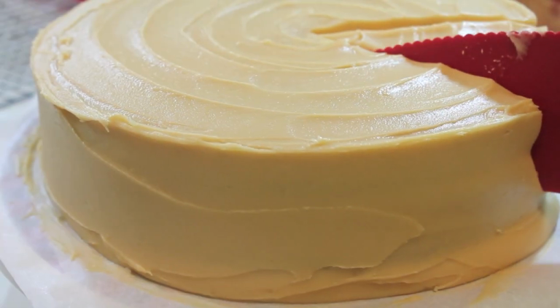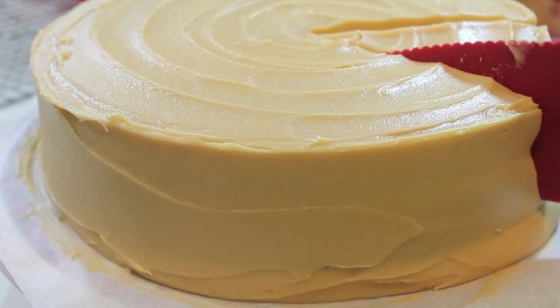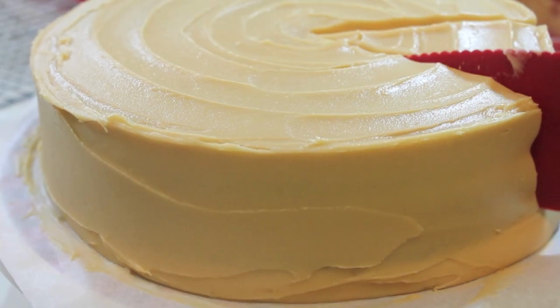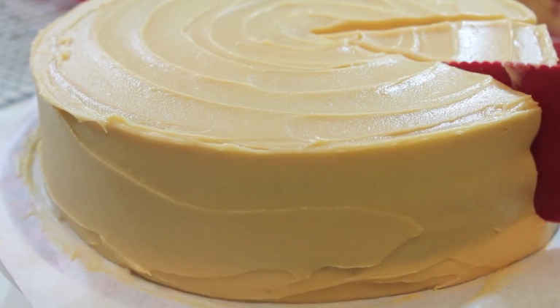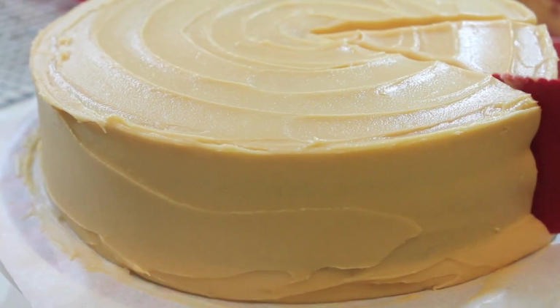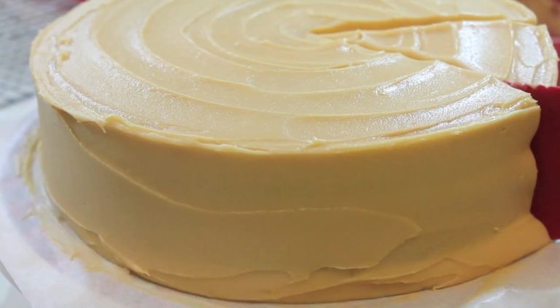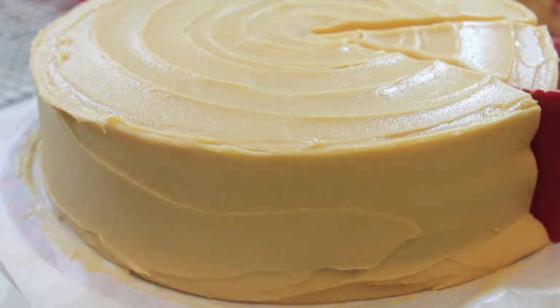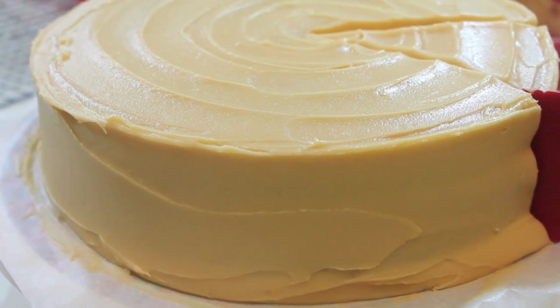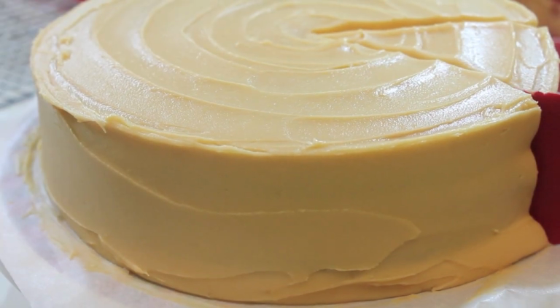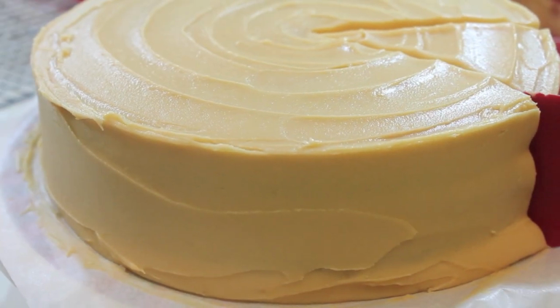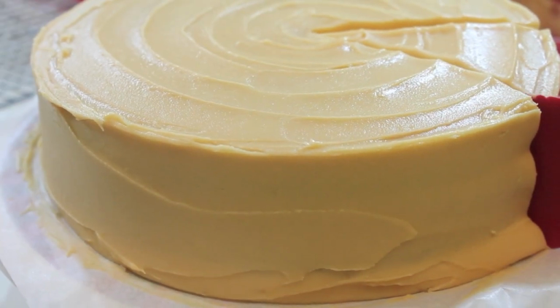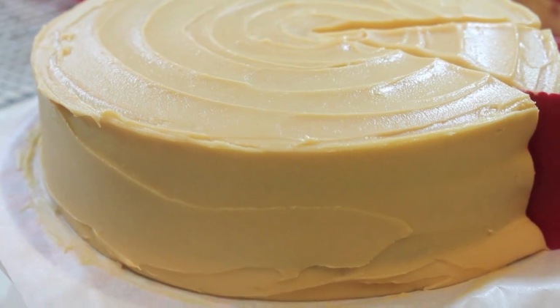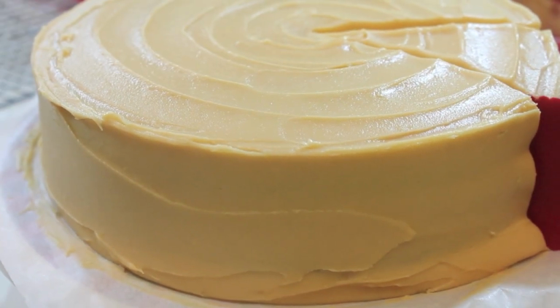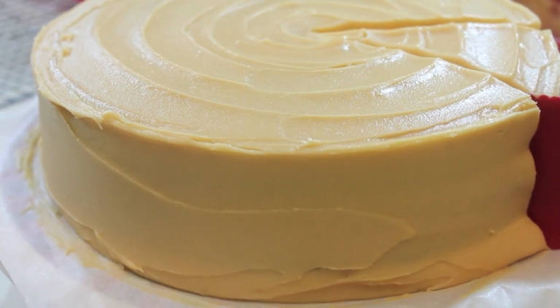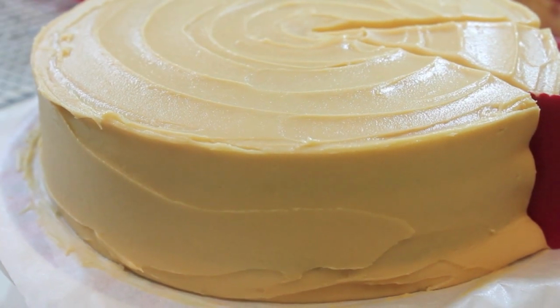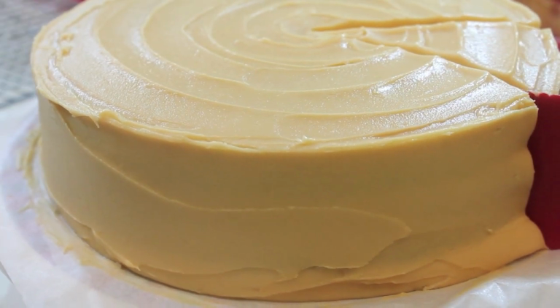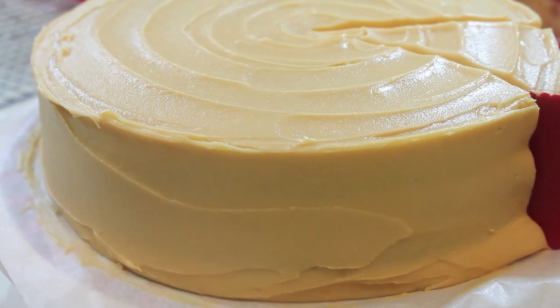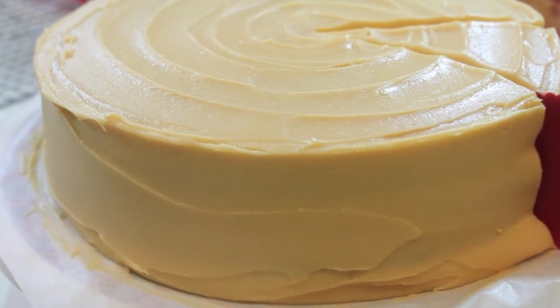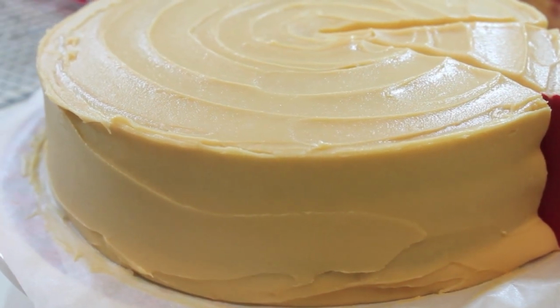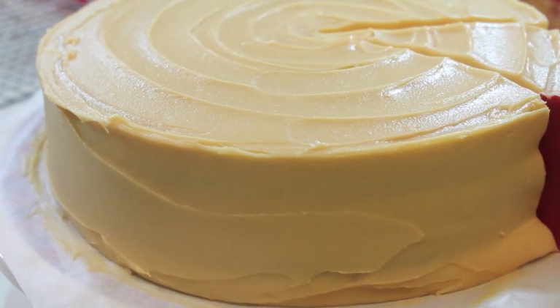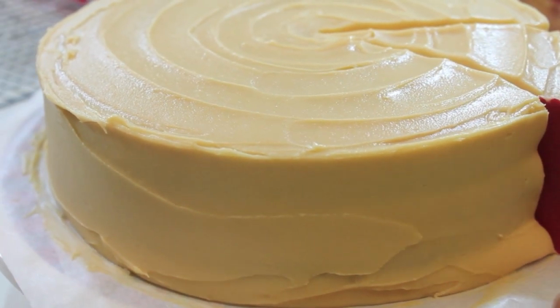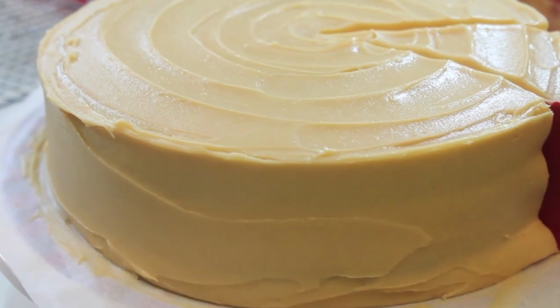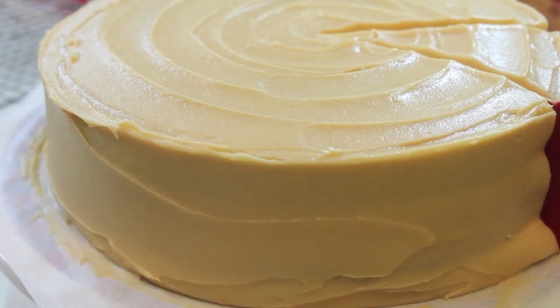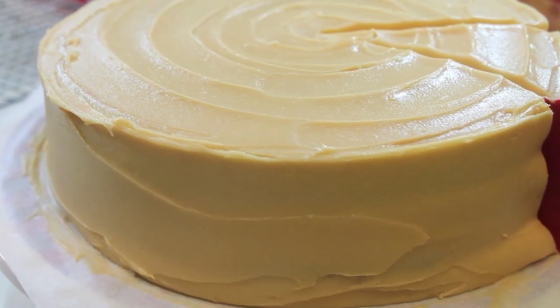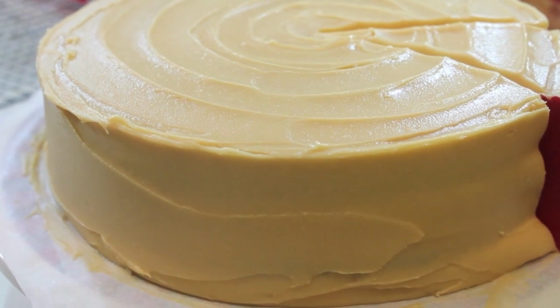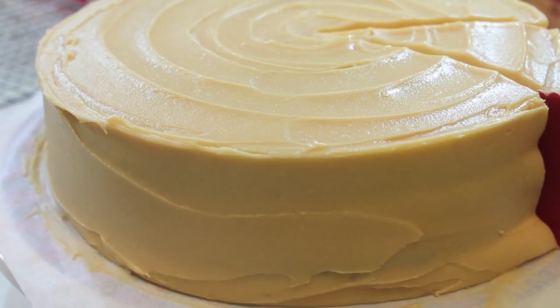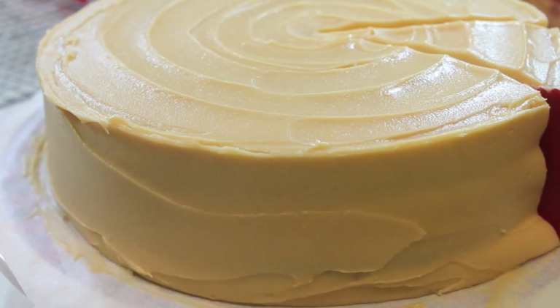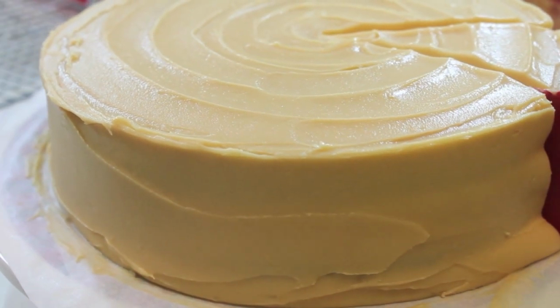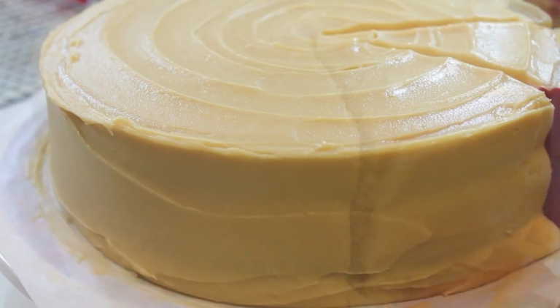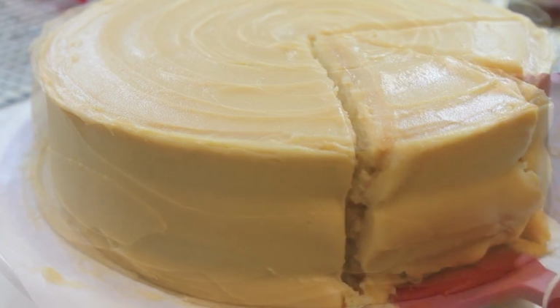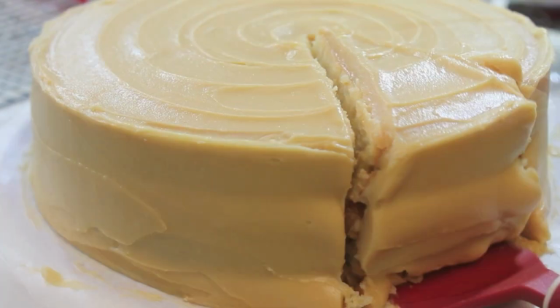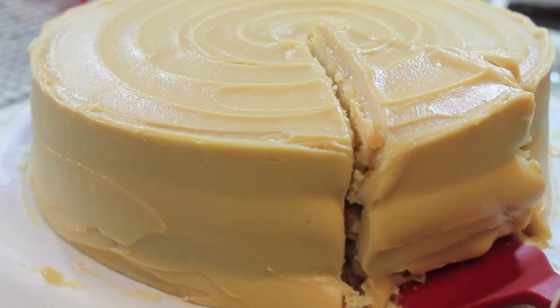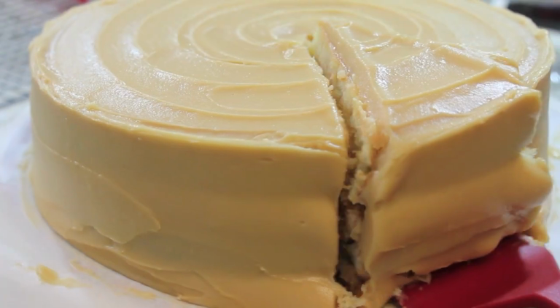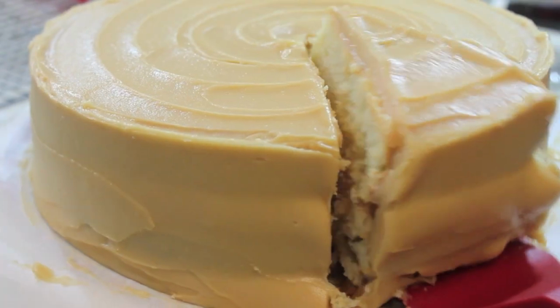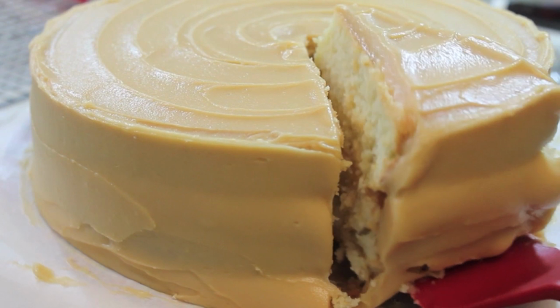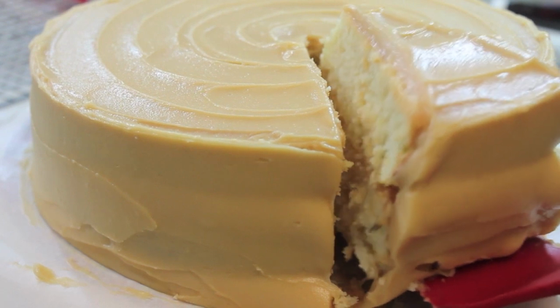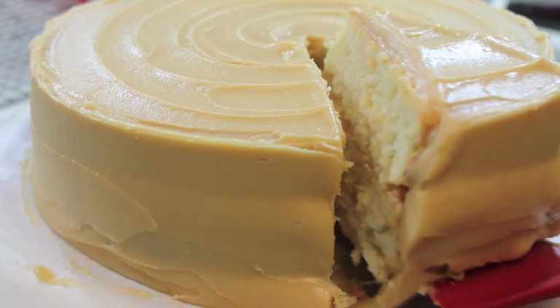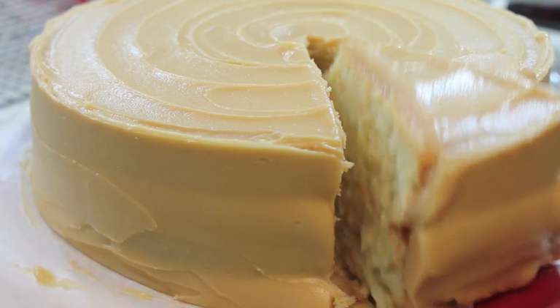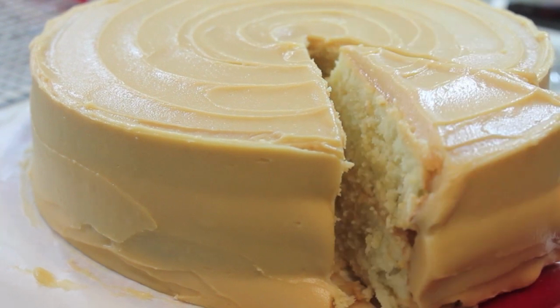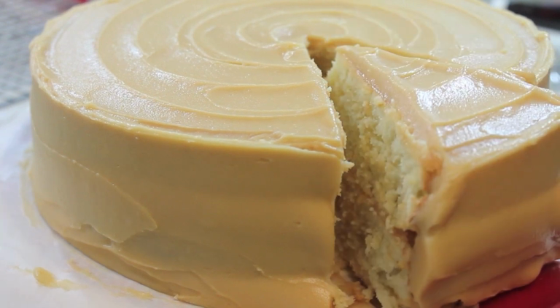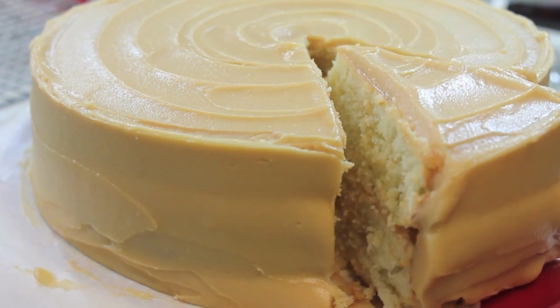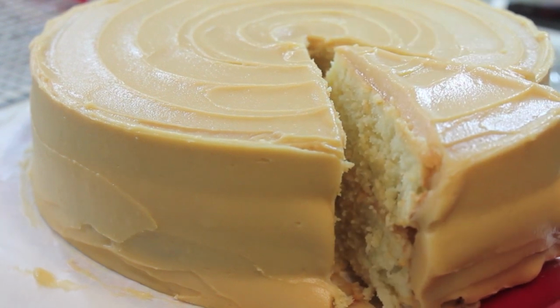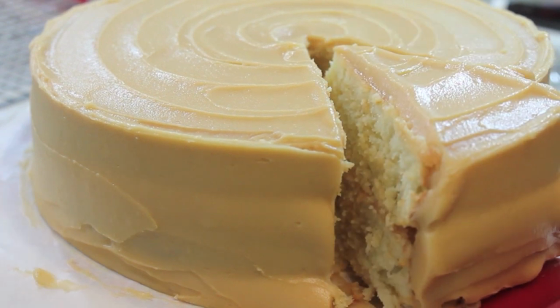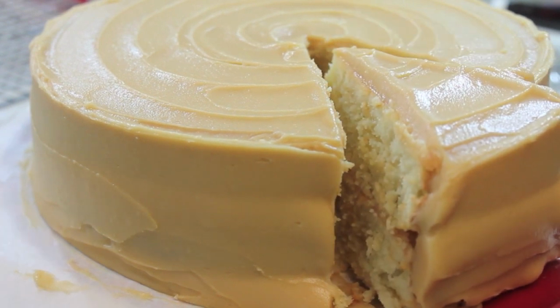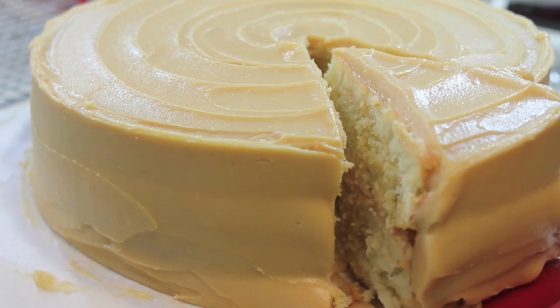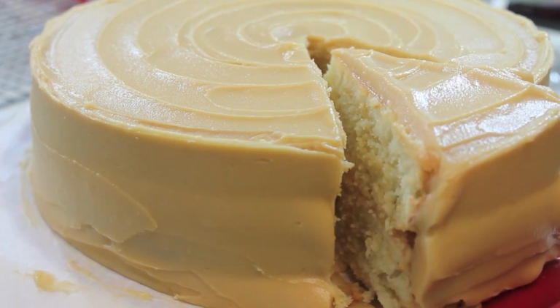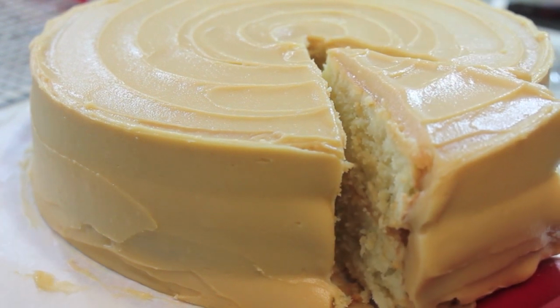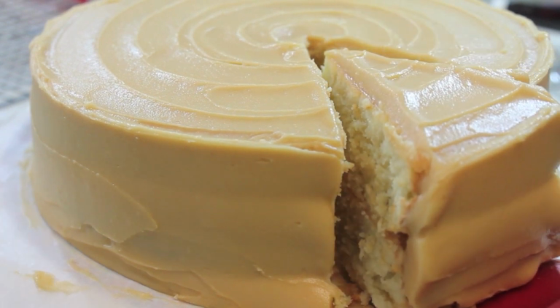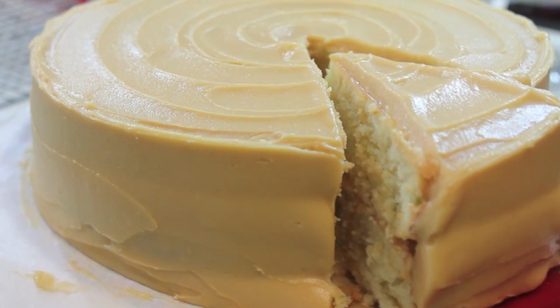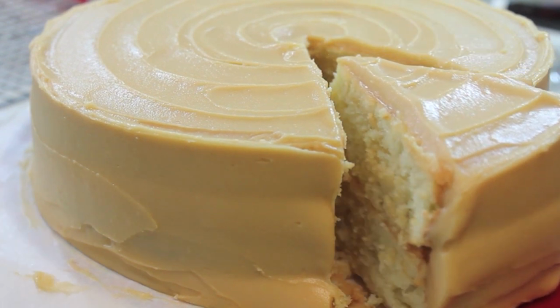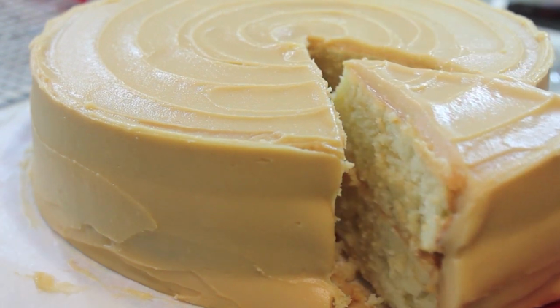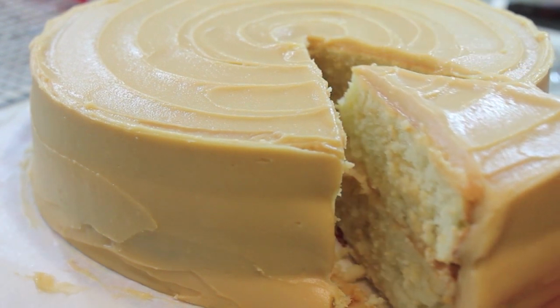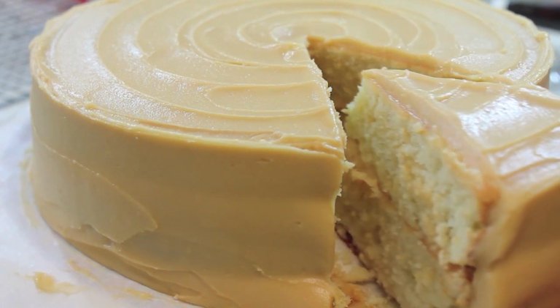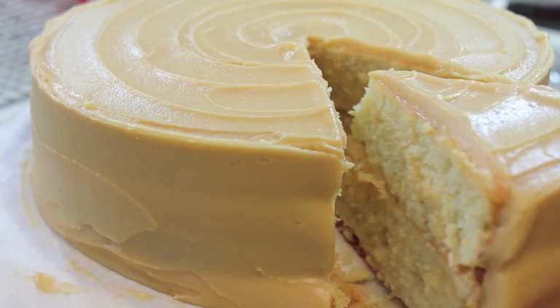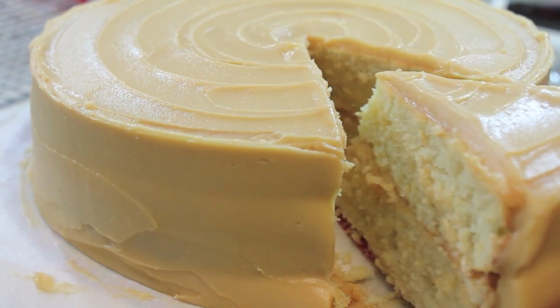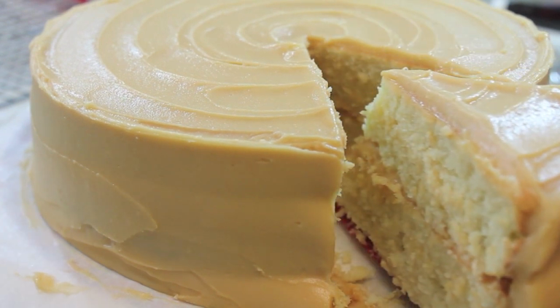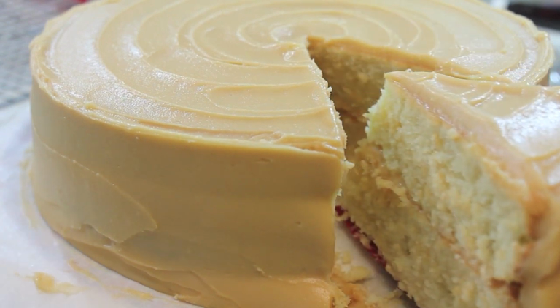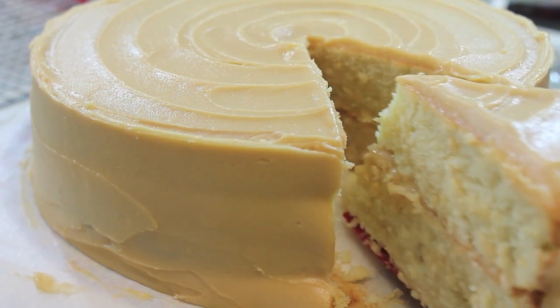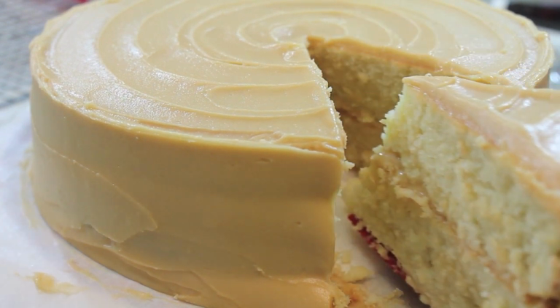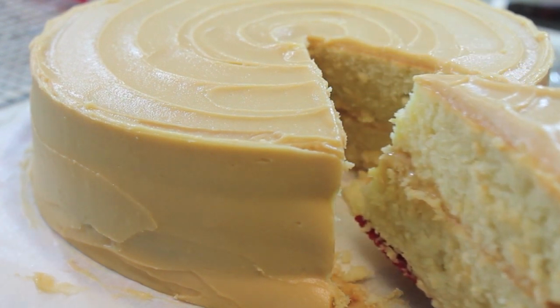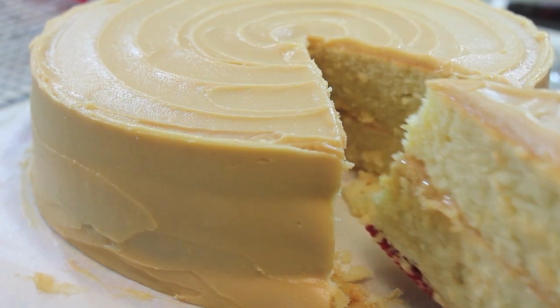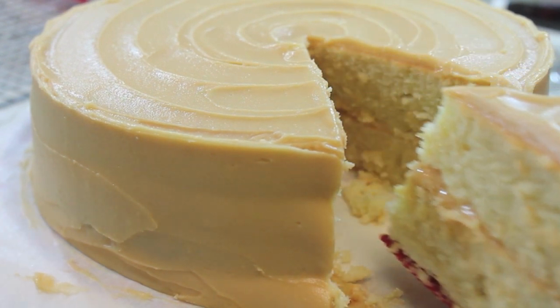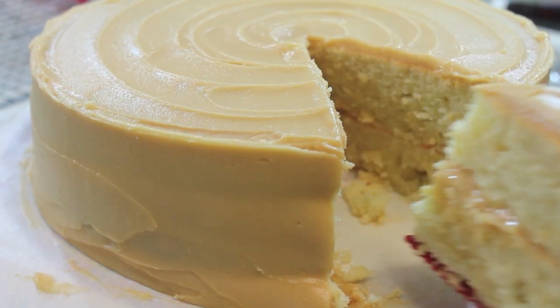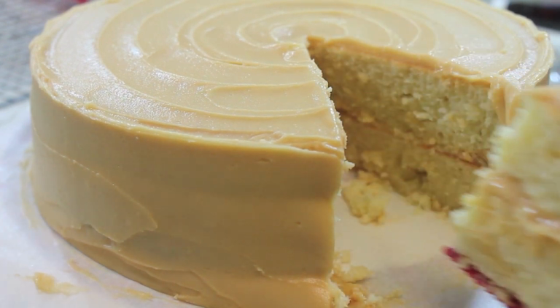Hi, it's Rosie and in this video we are making a caramel cake, but this time around we are making everything completely from scratch.